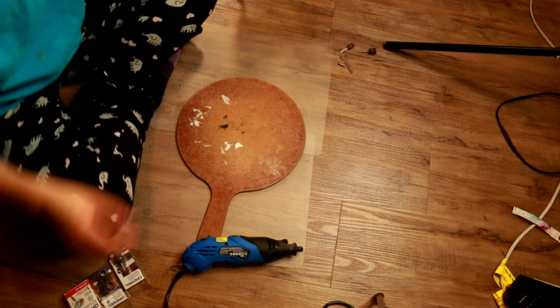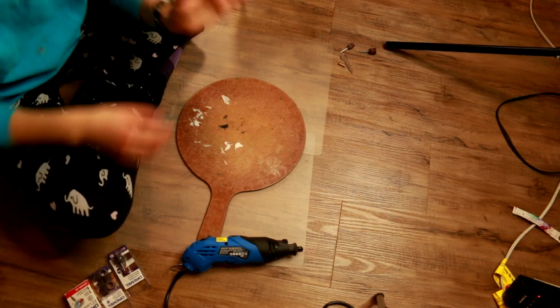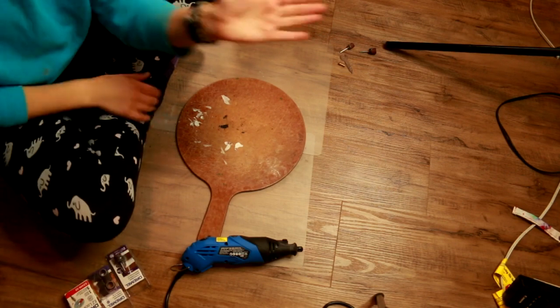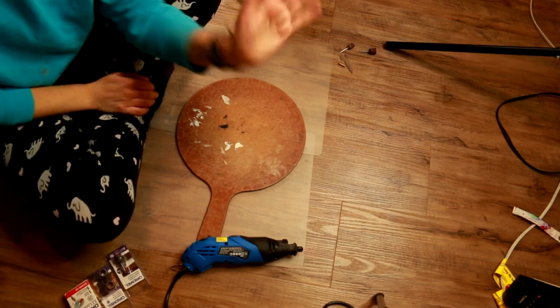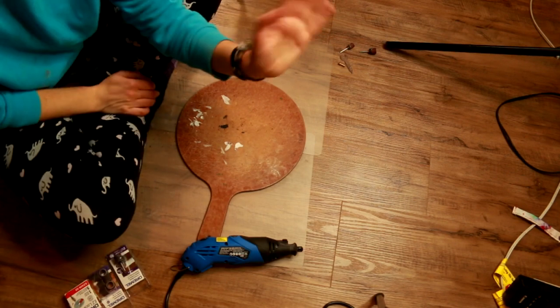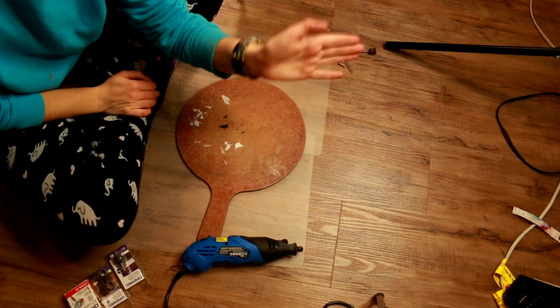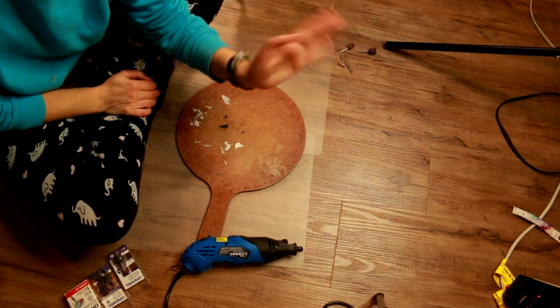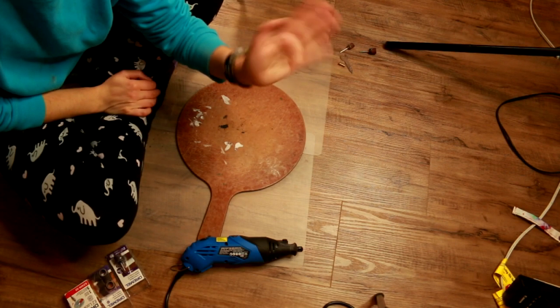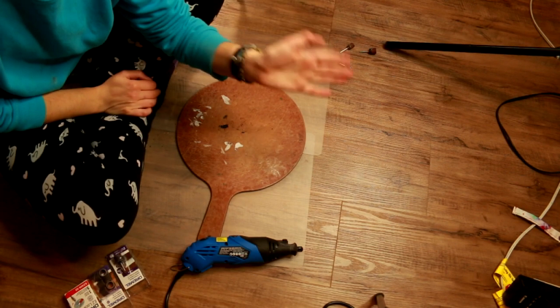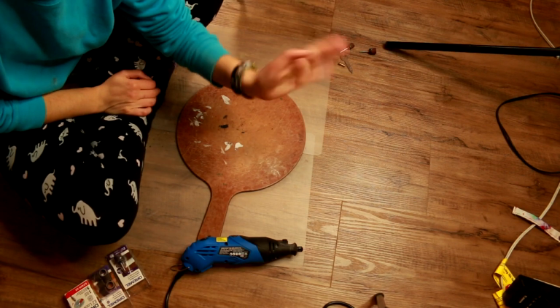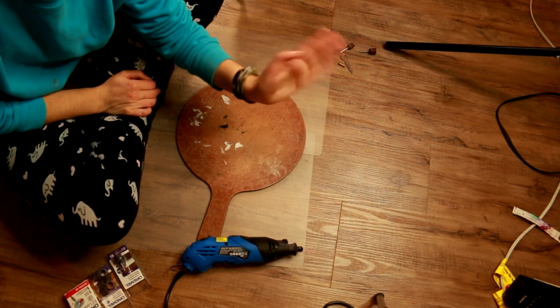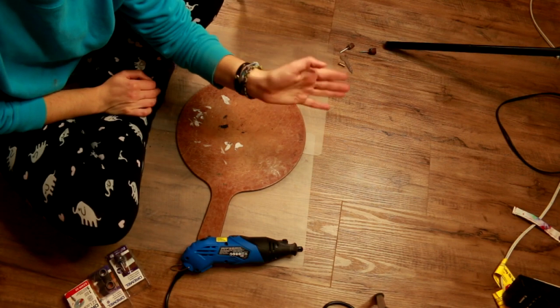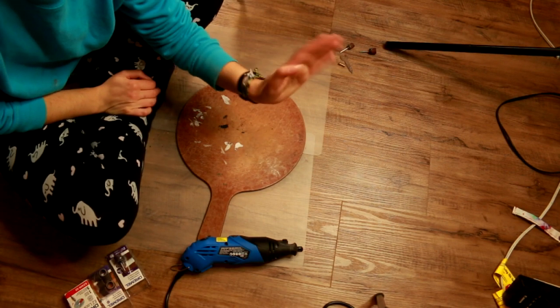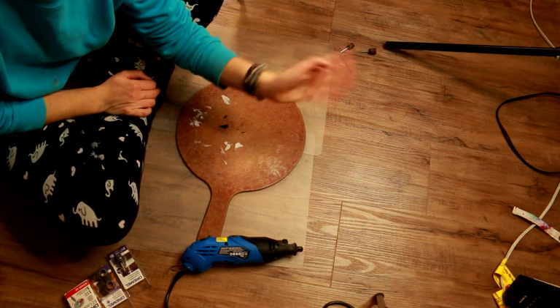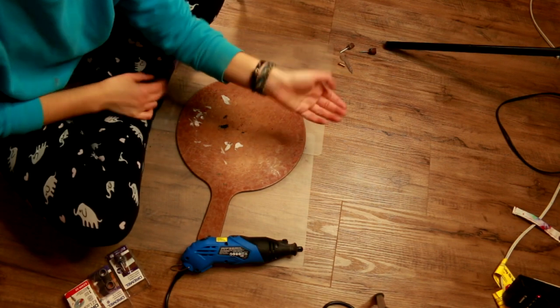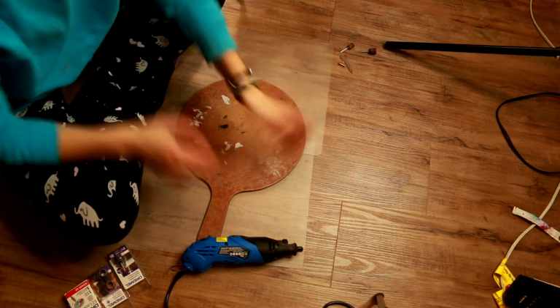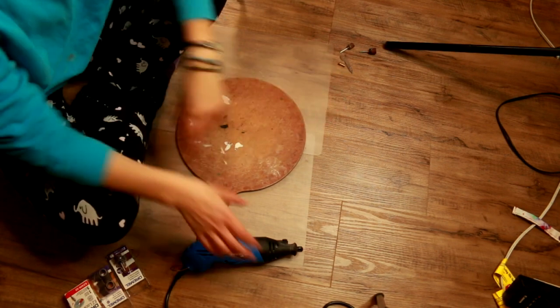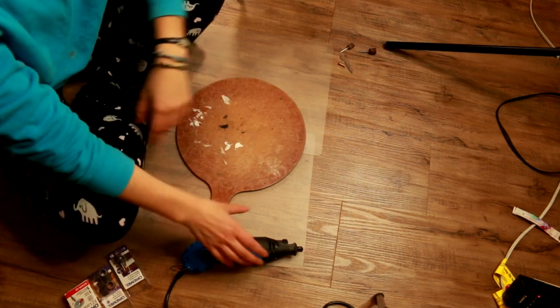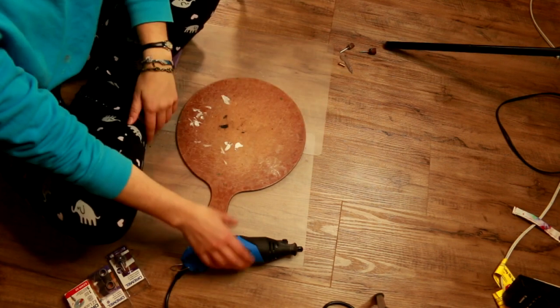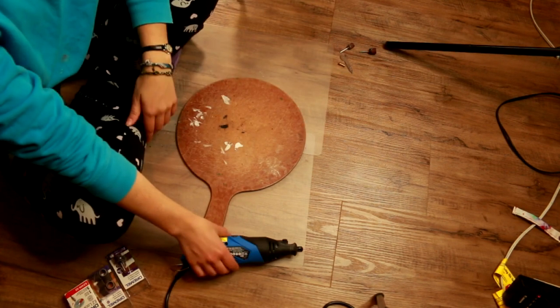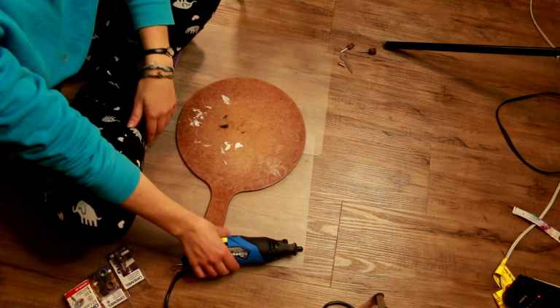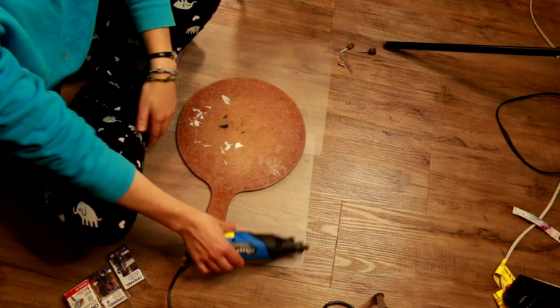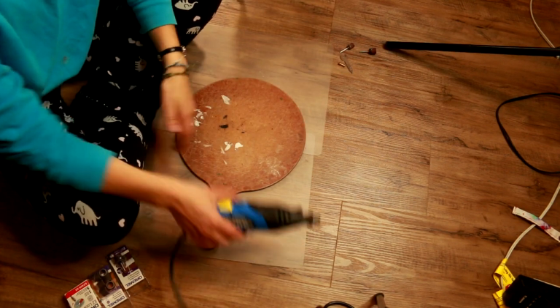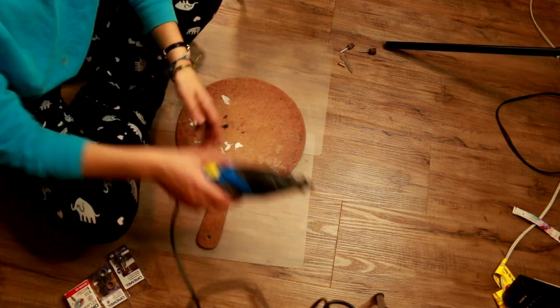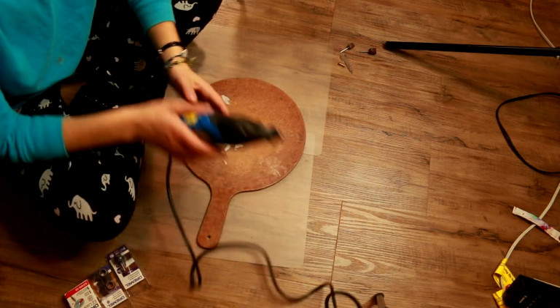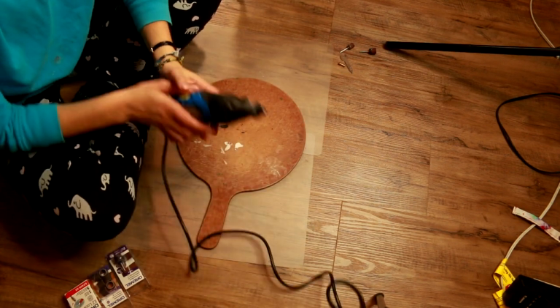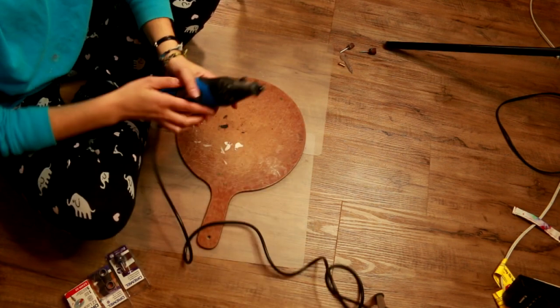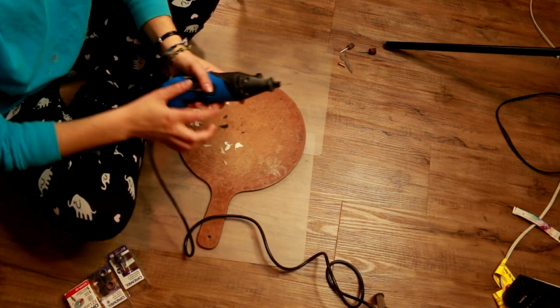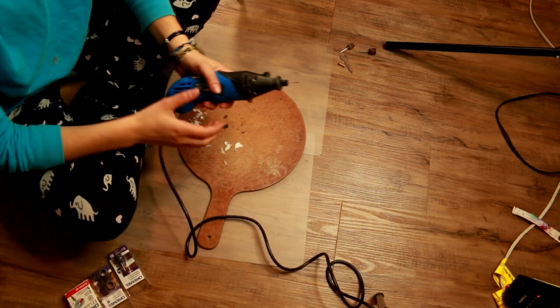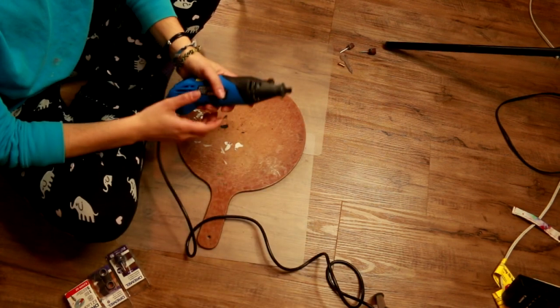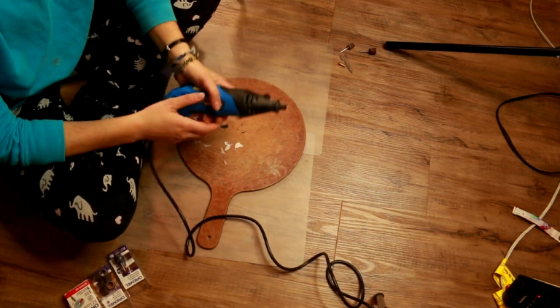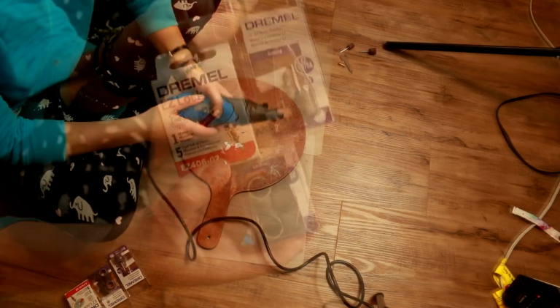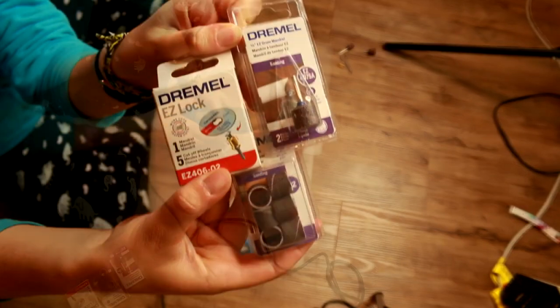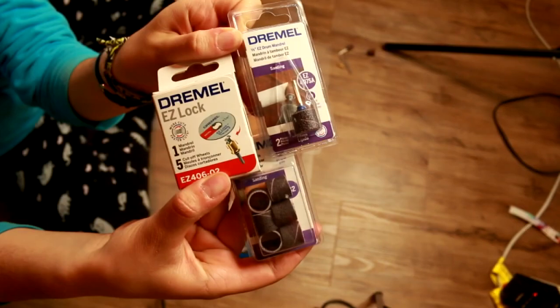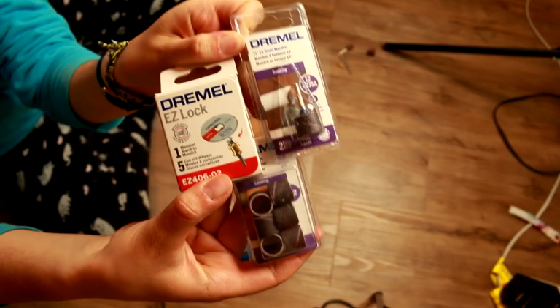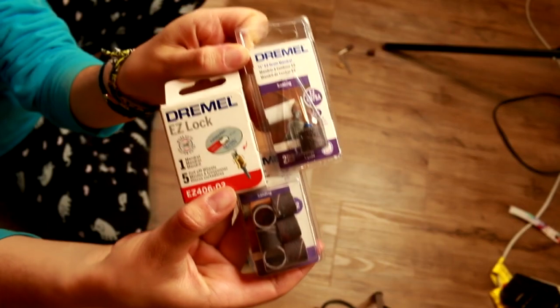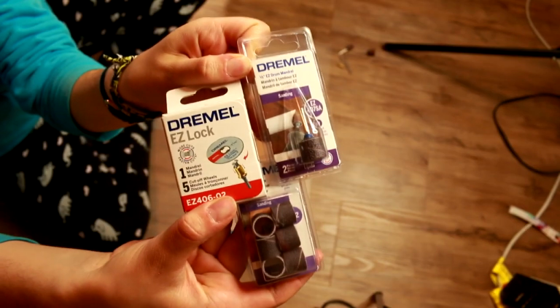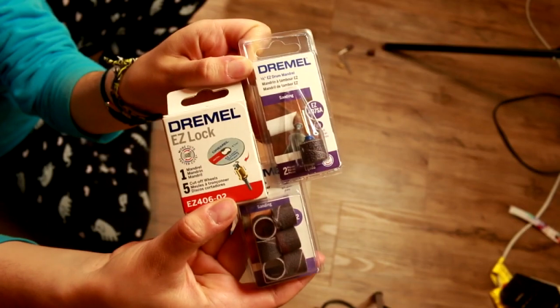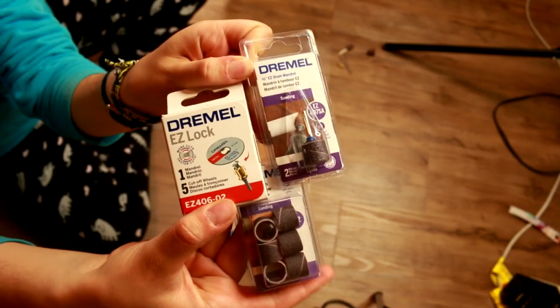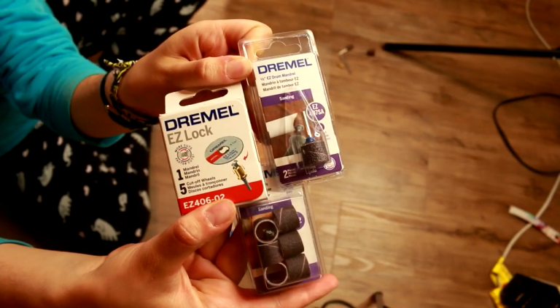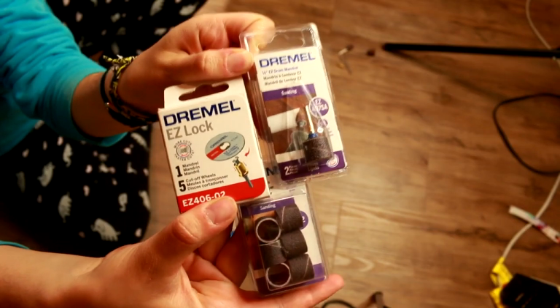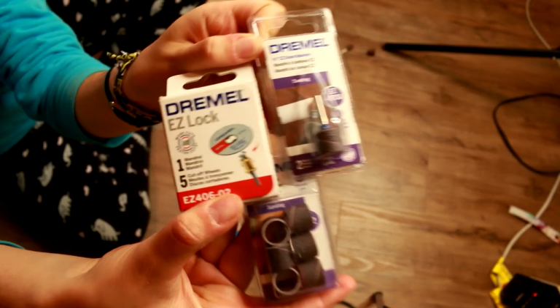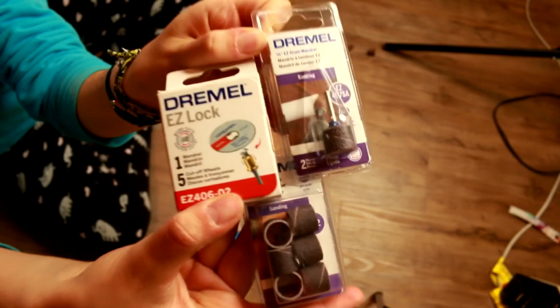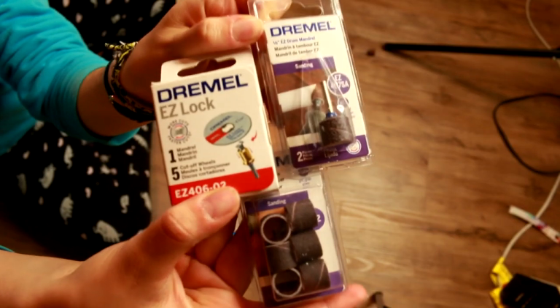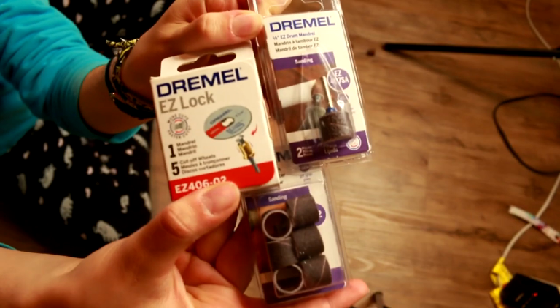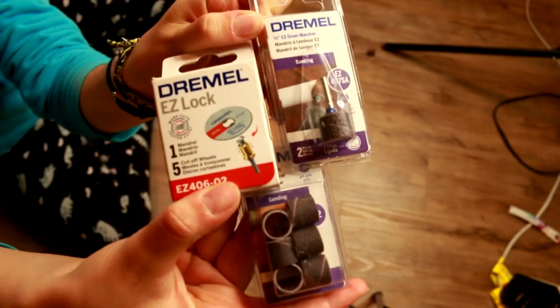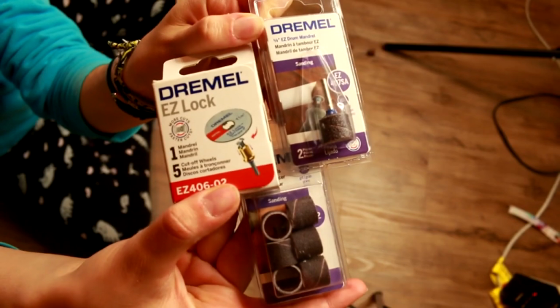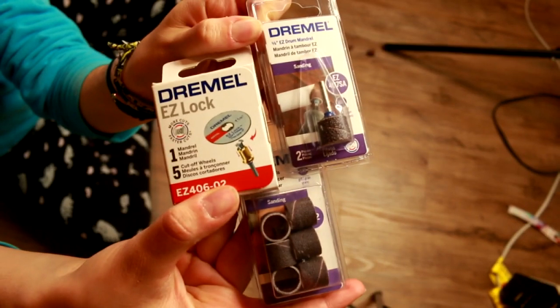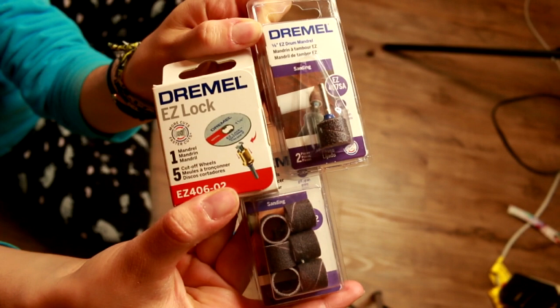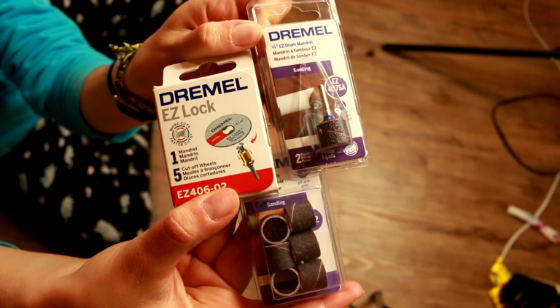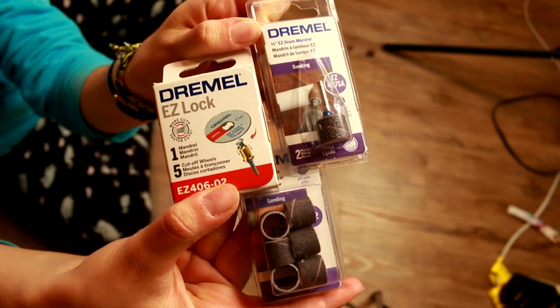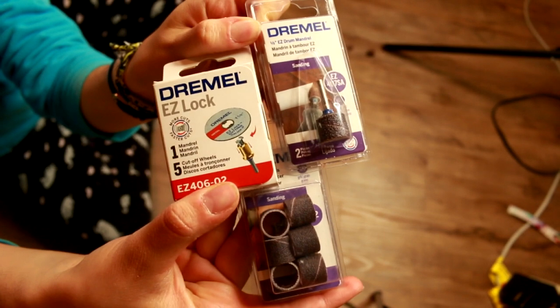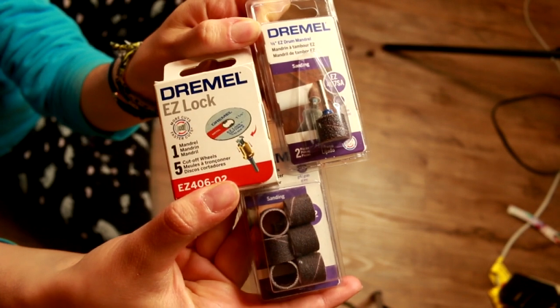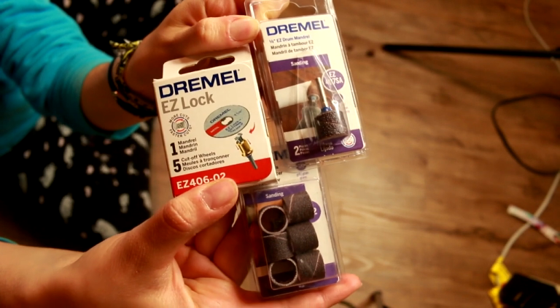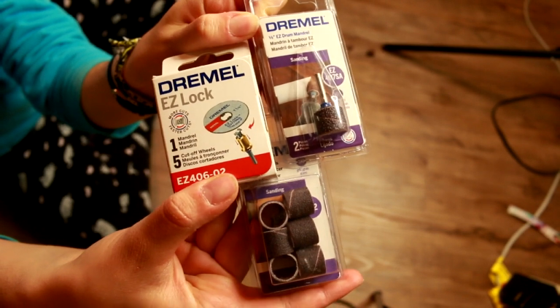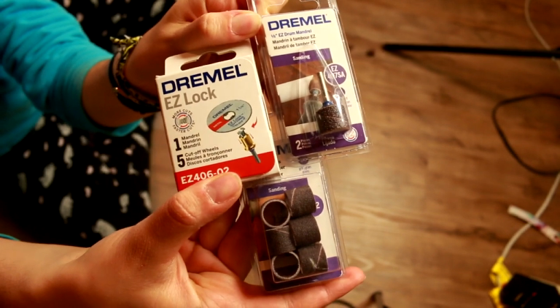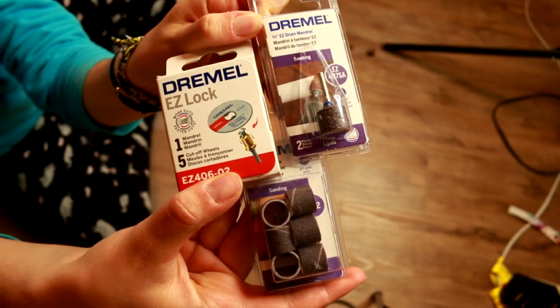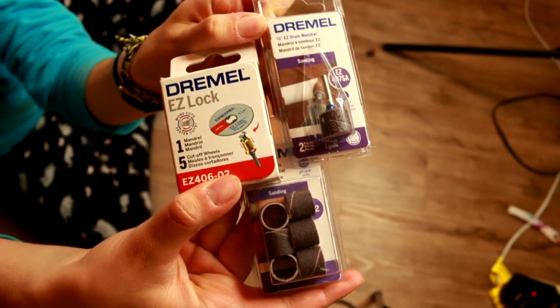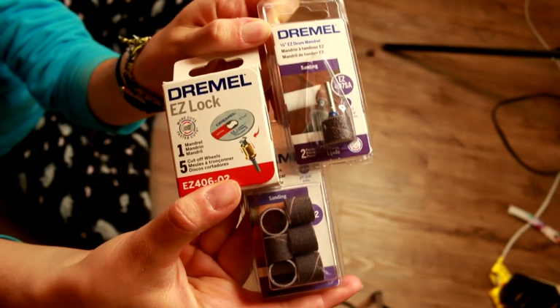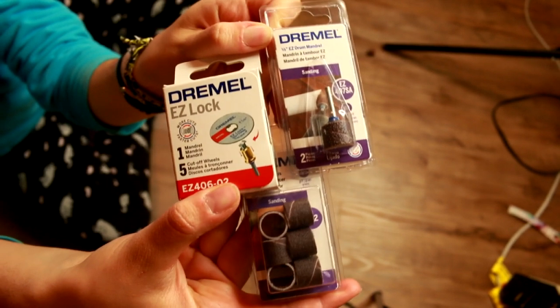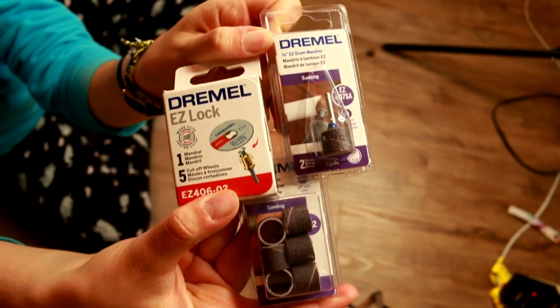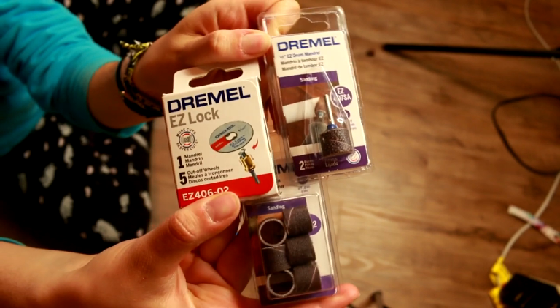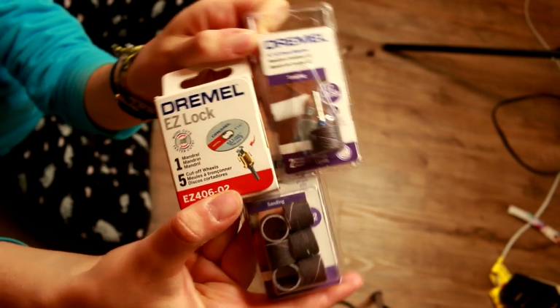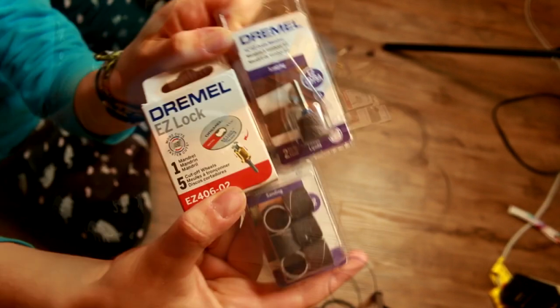Hi there! It's DJV and in this video I'm going to be doing a product review of the Dremel Easy Lock Tools.